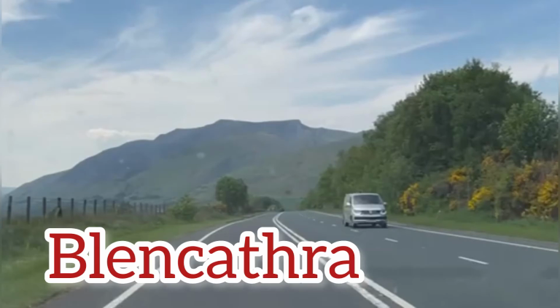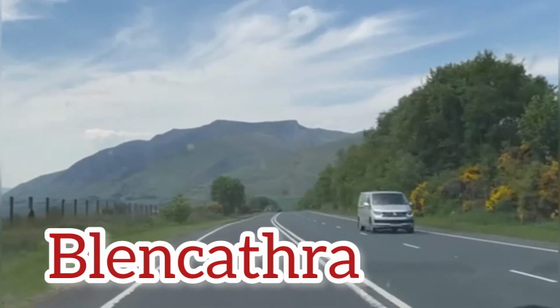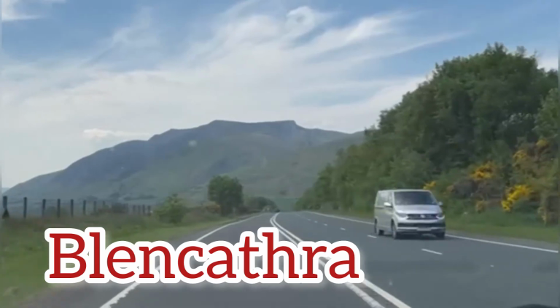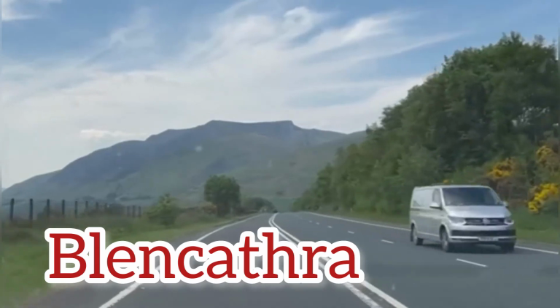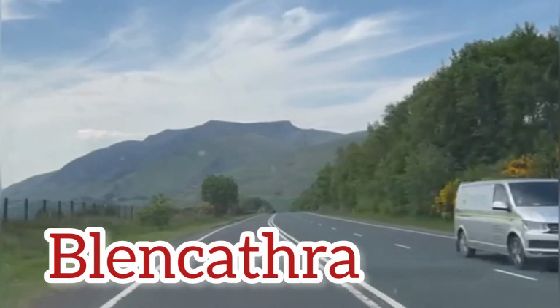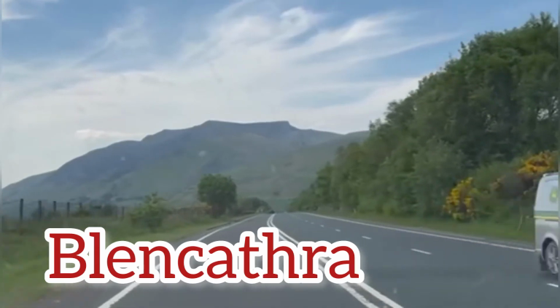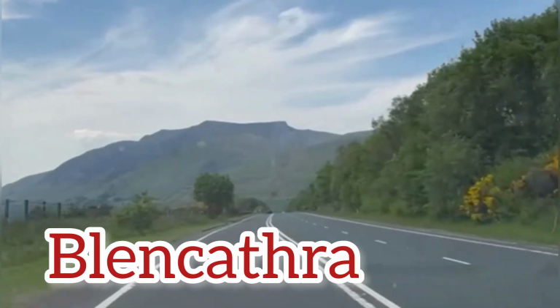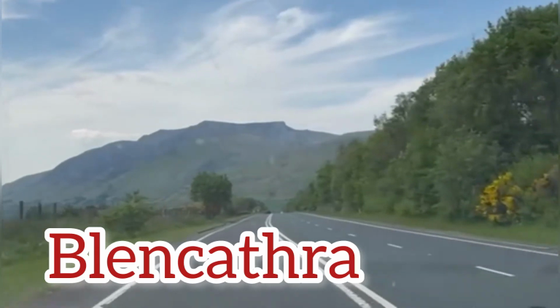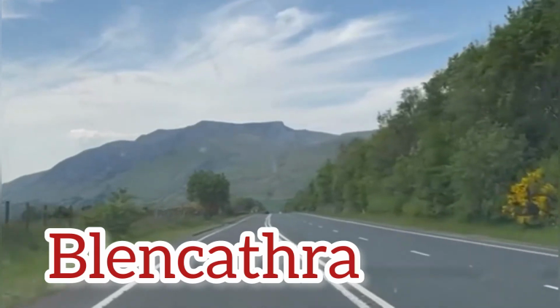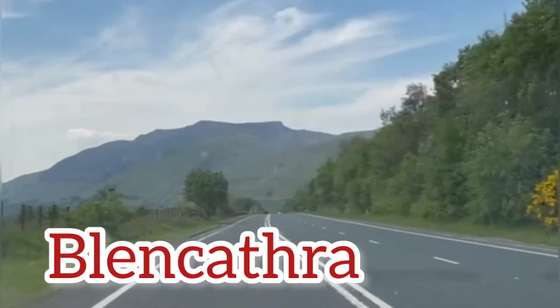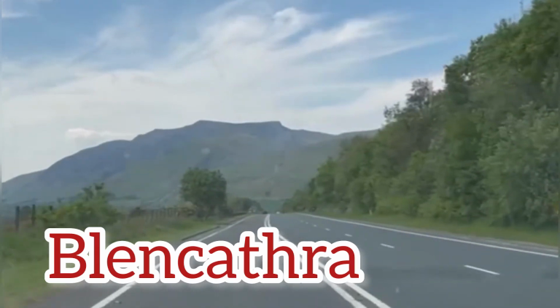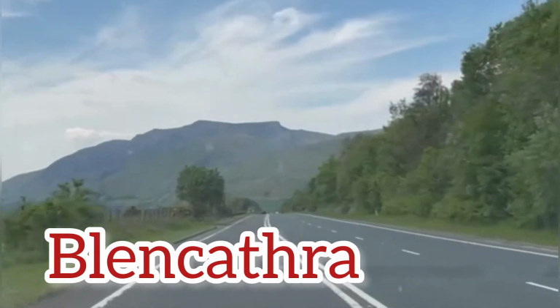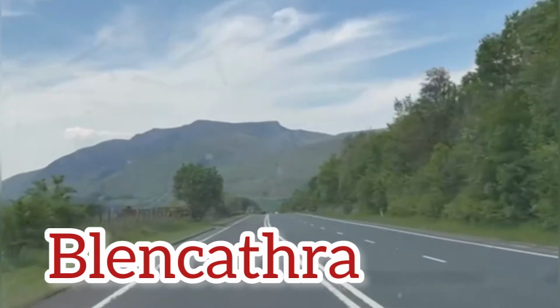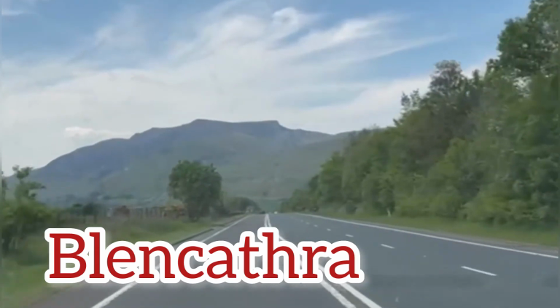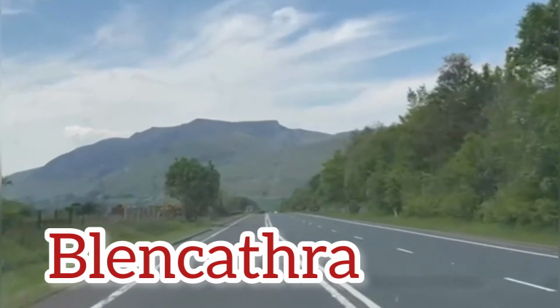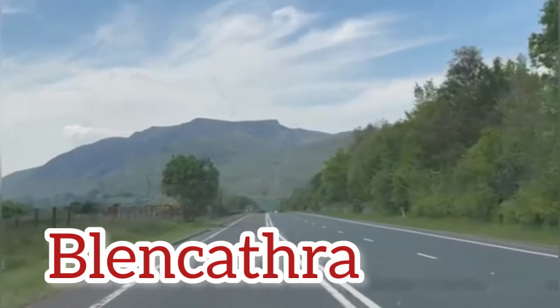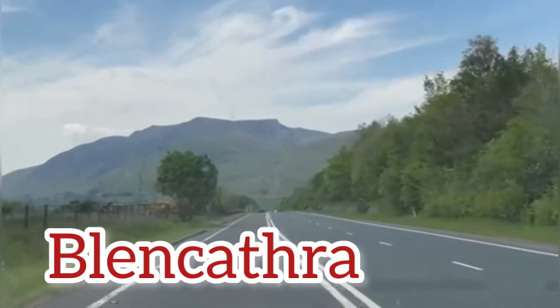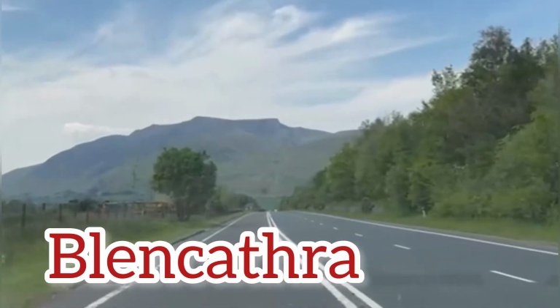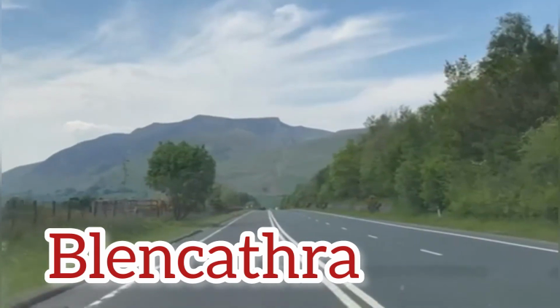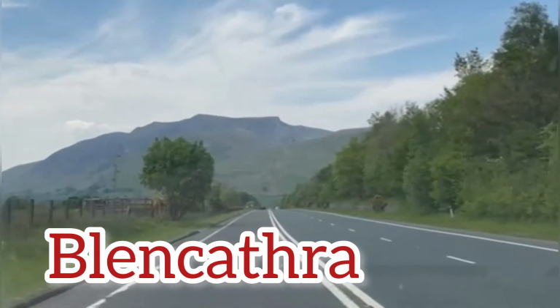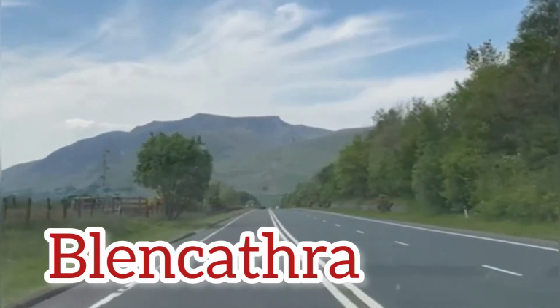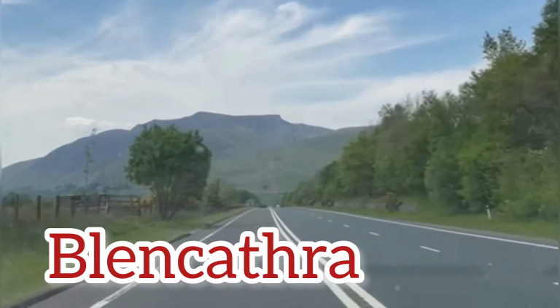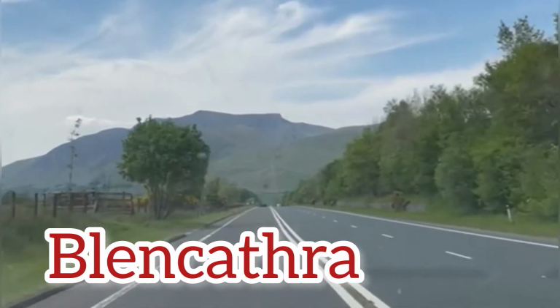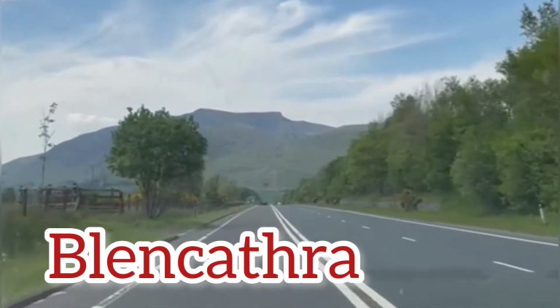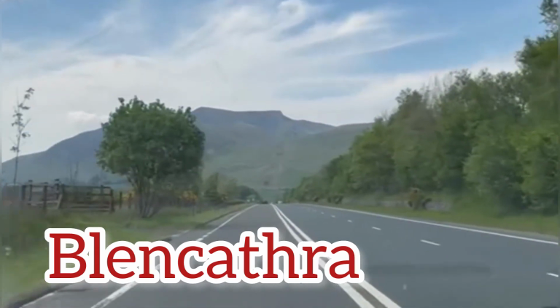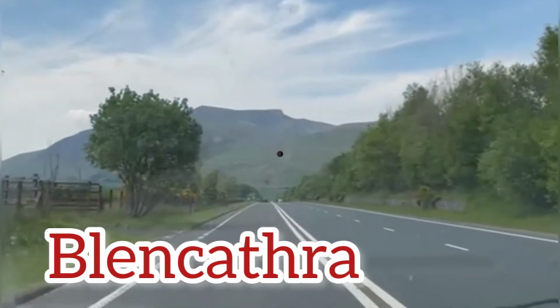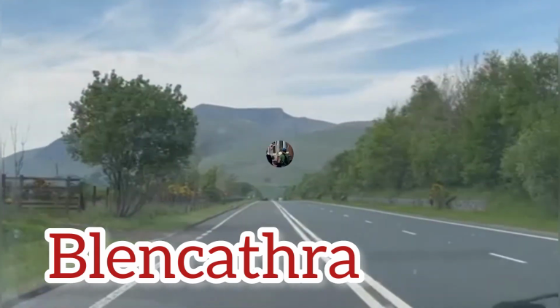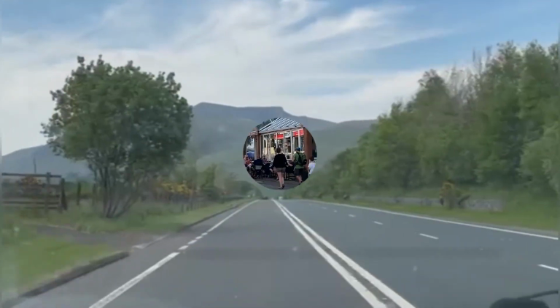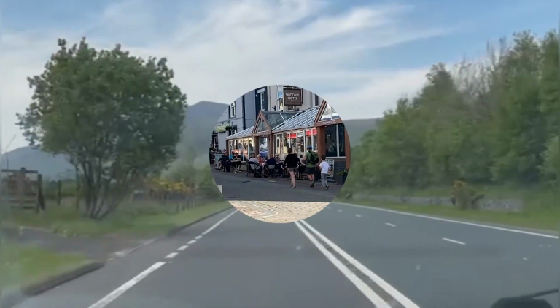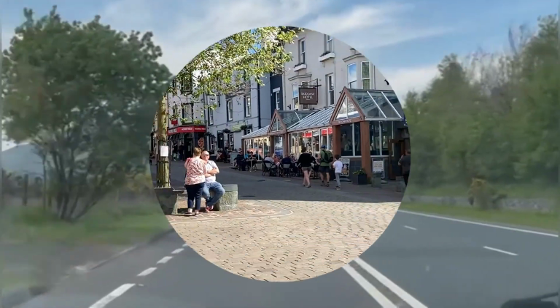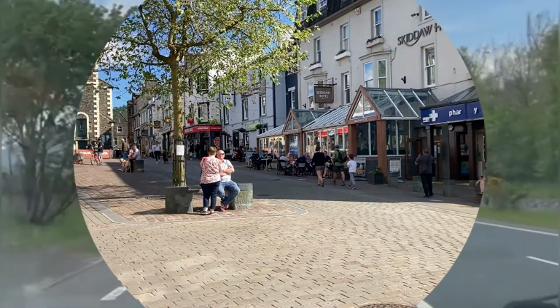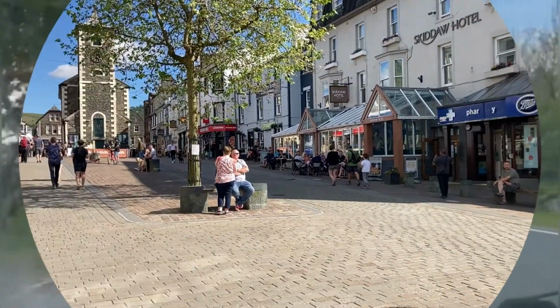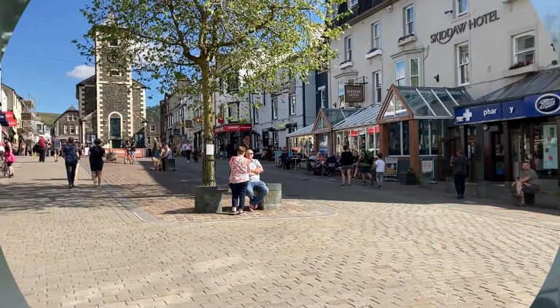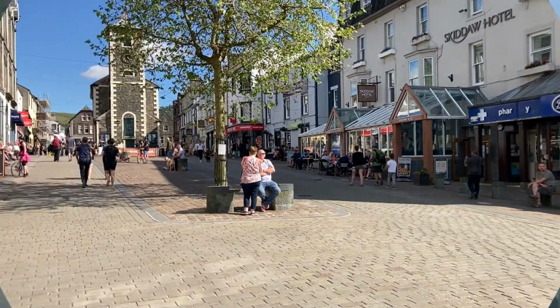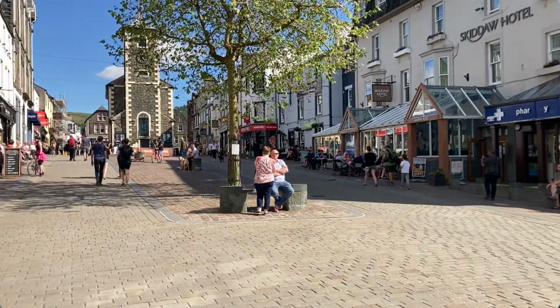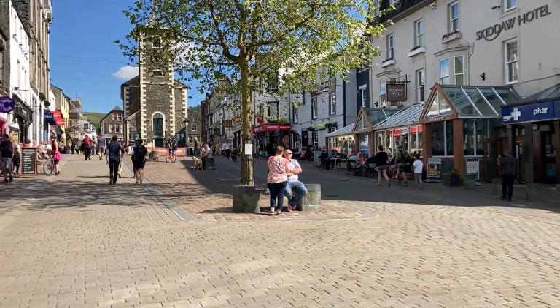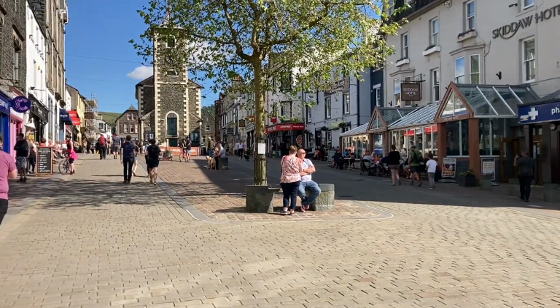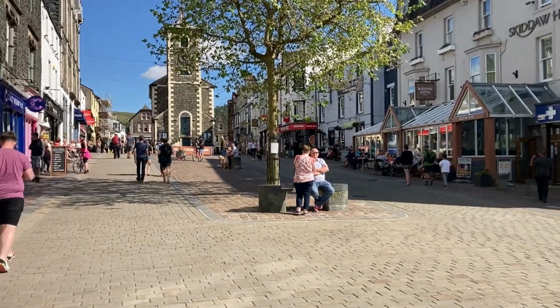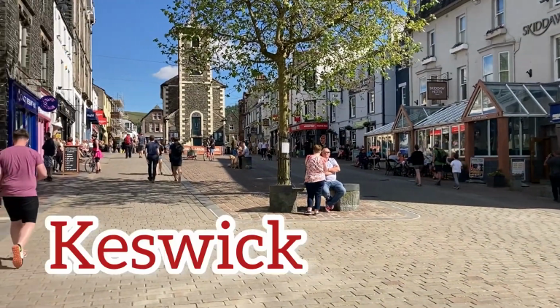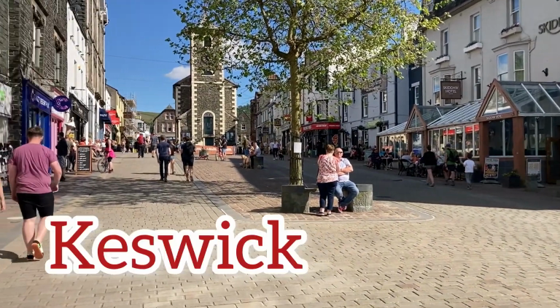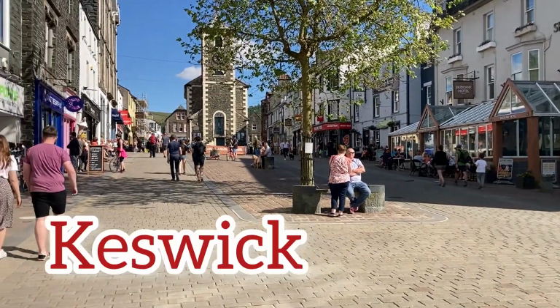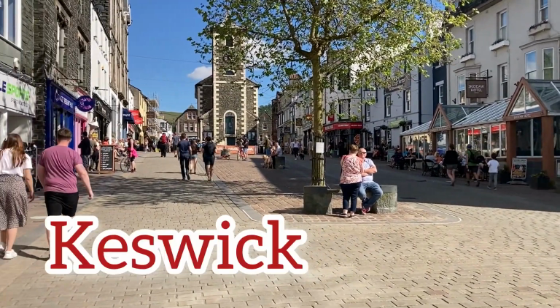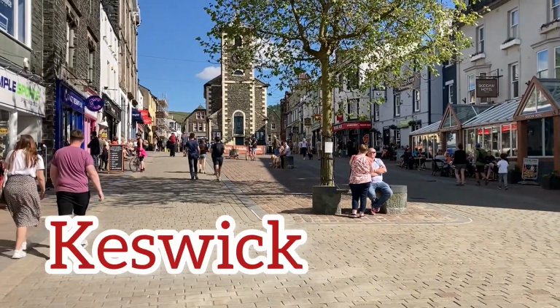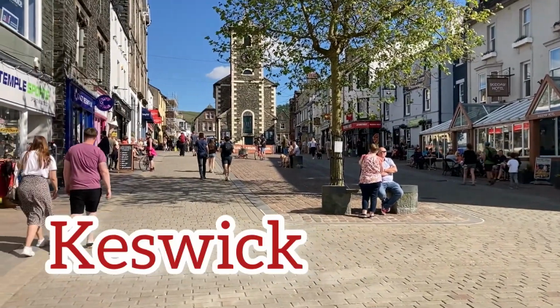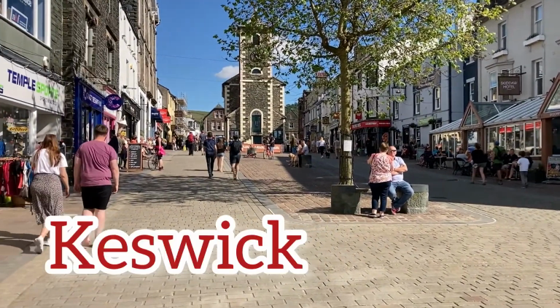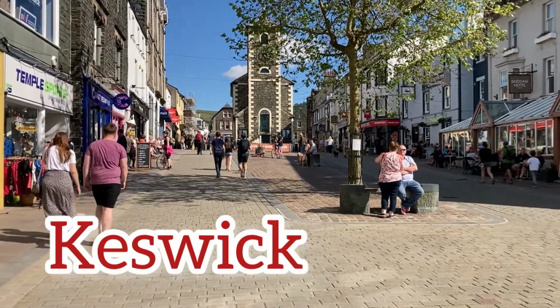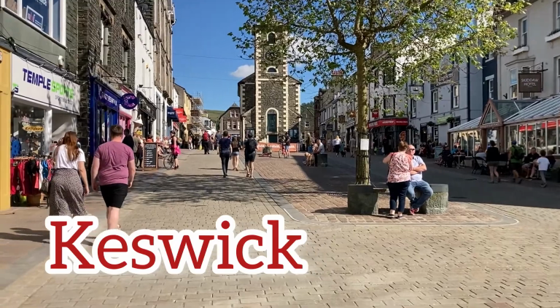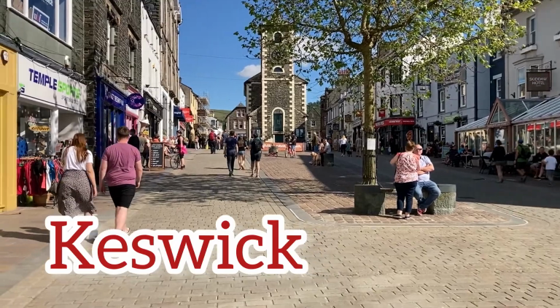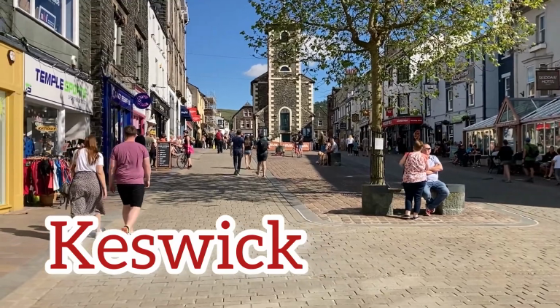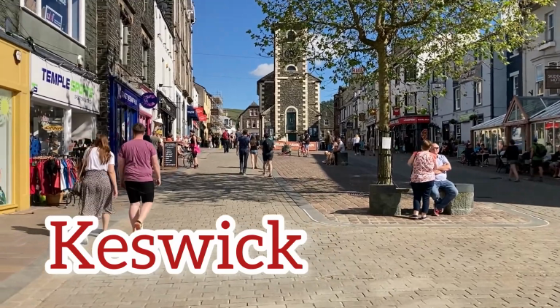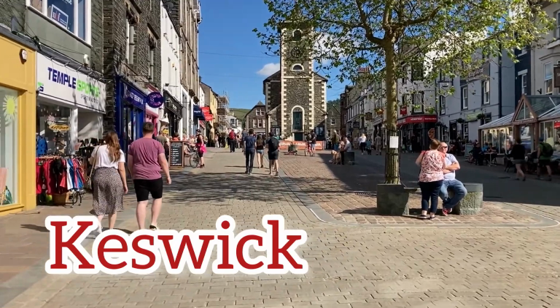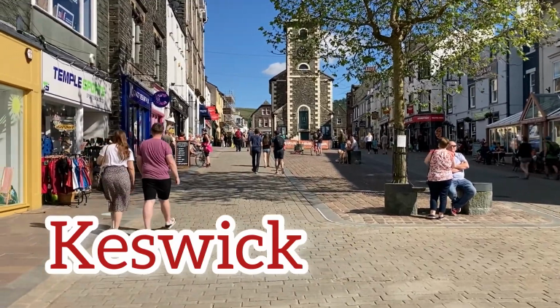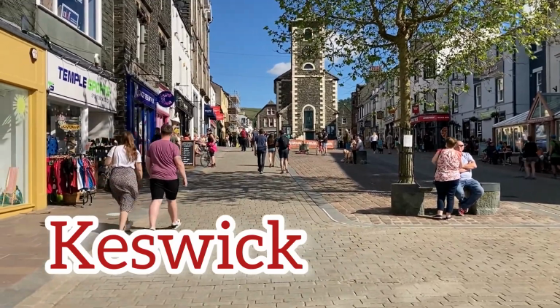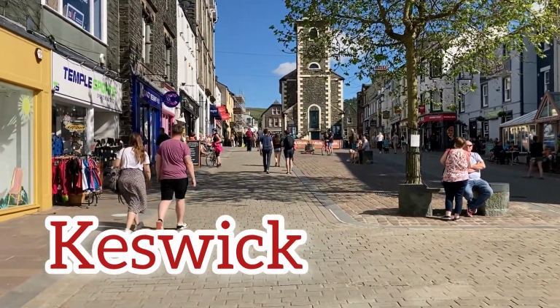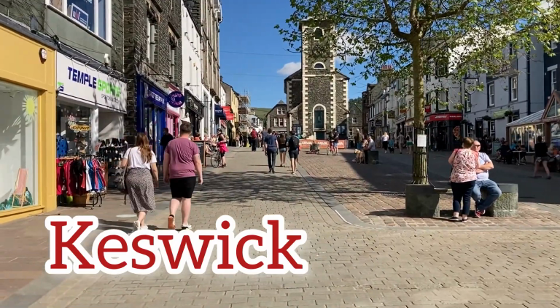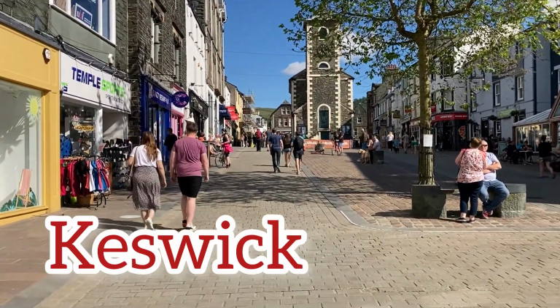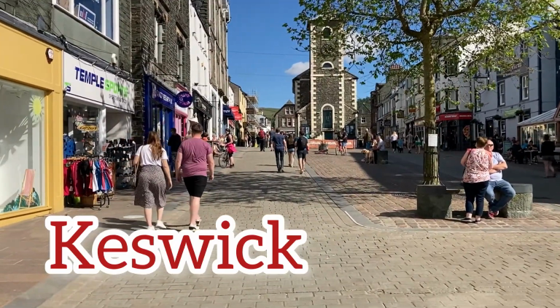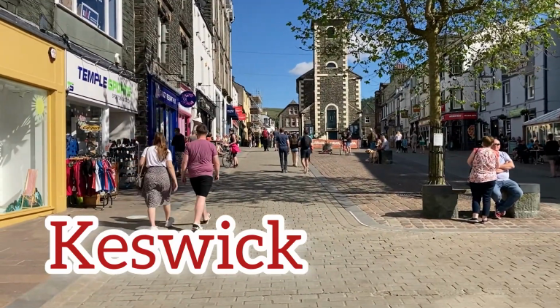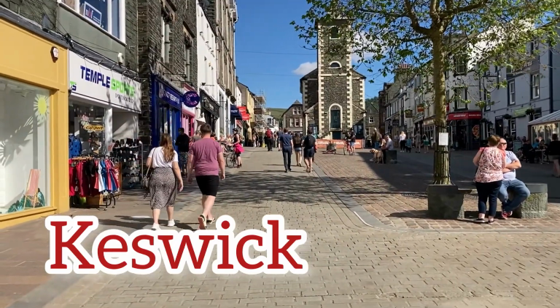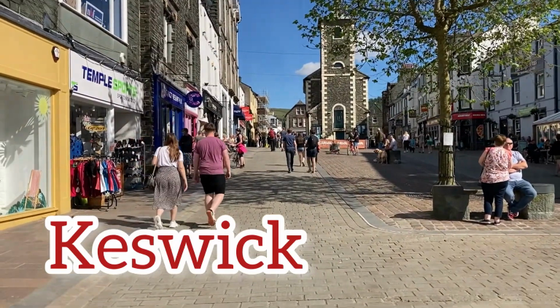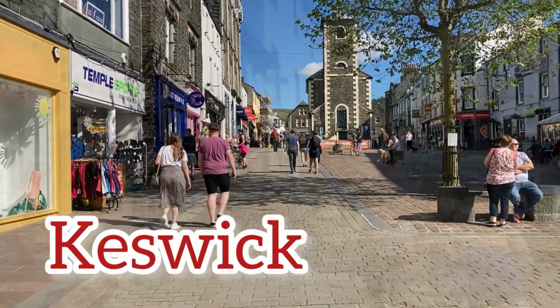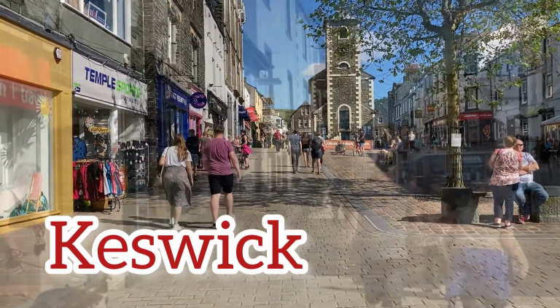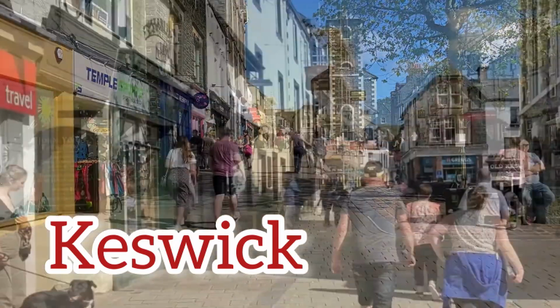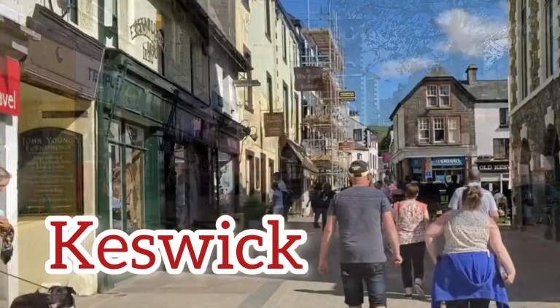Today we're touring and walking the eastern fells, lakes and towns of the Lake District.